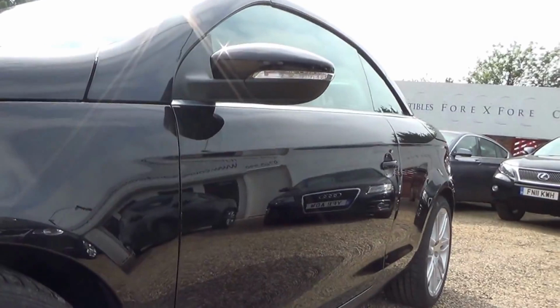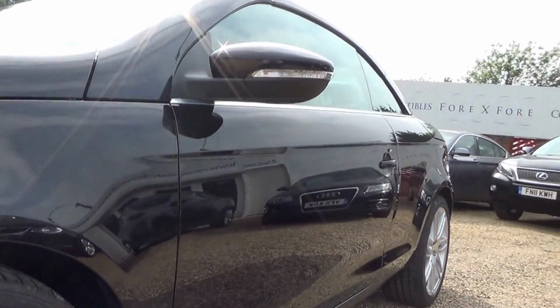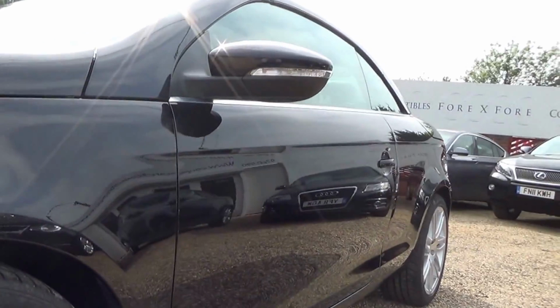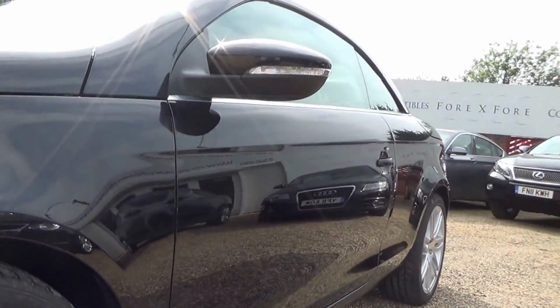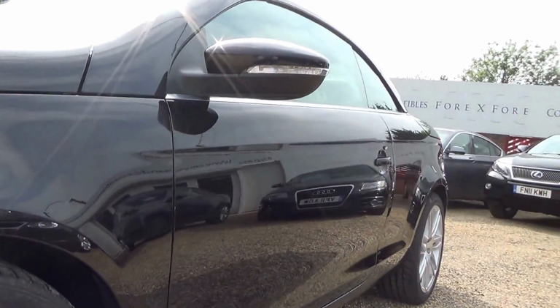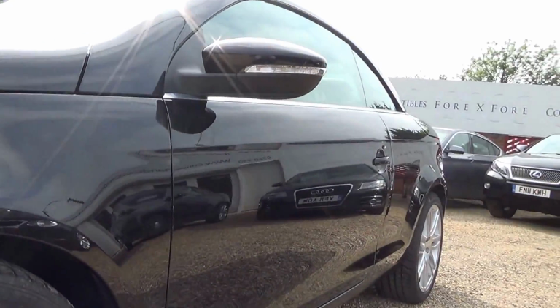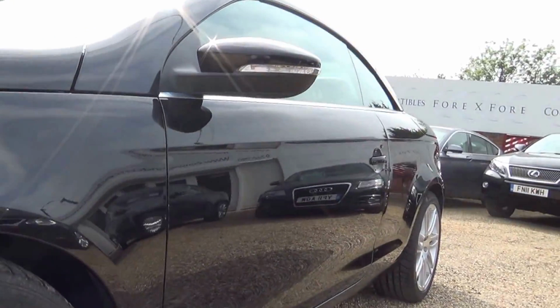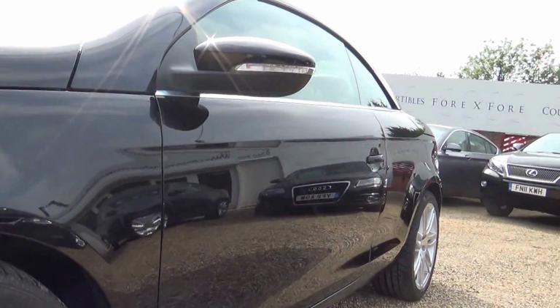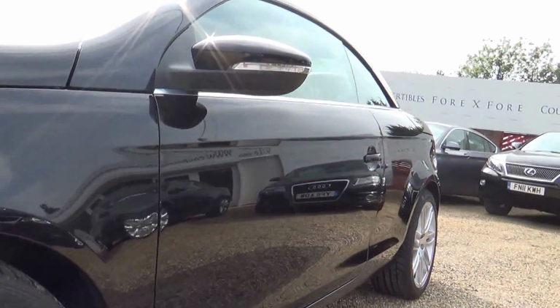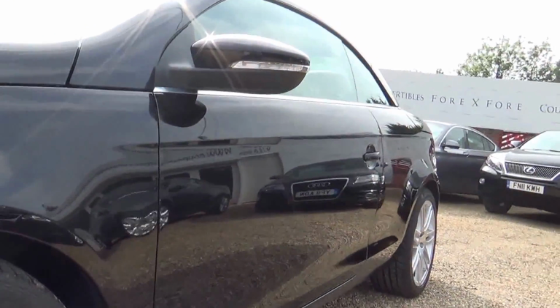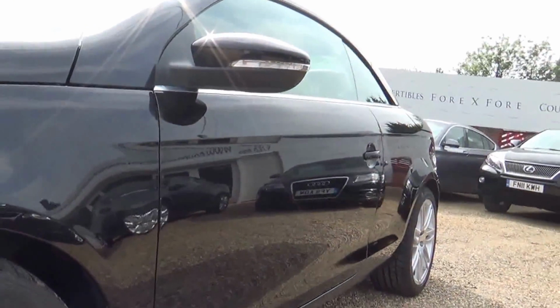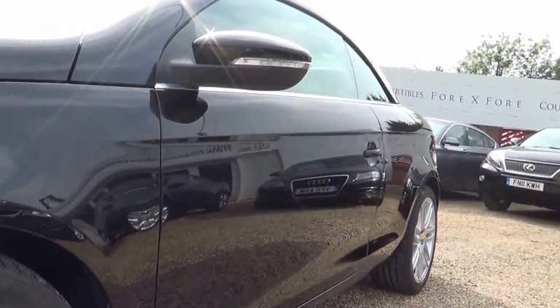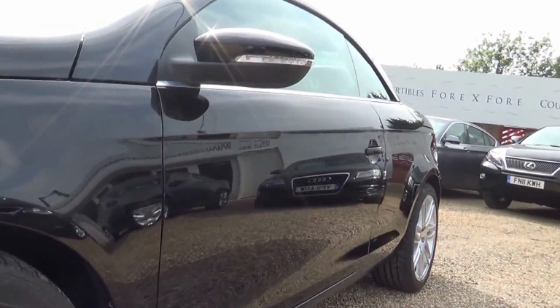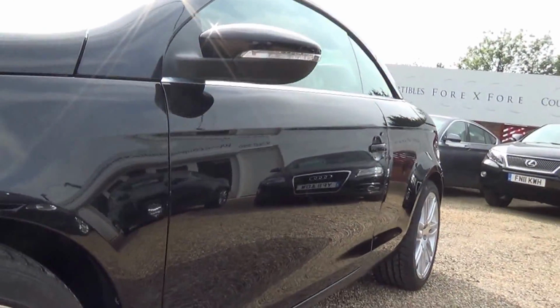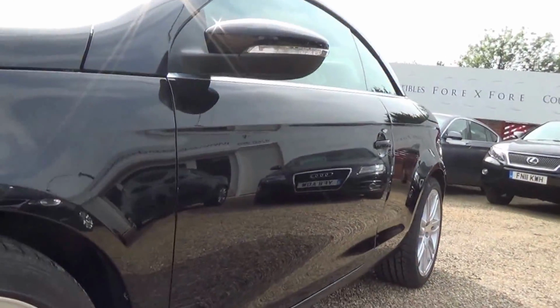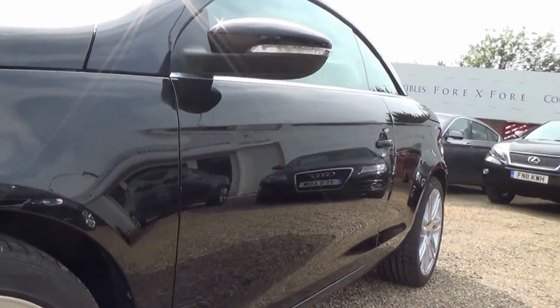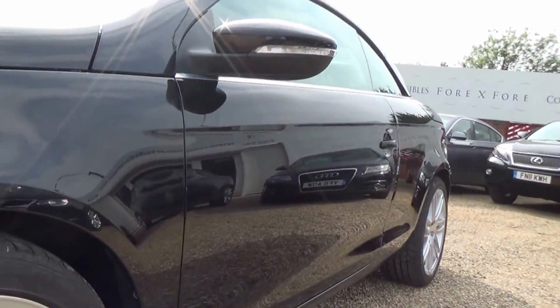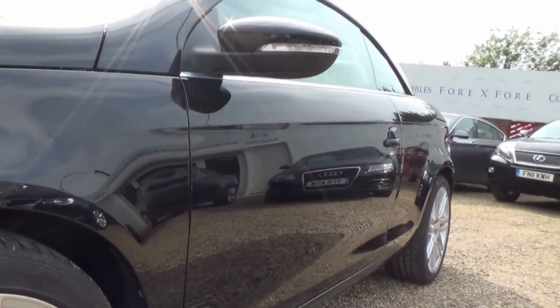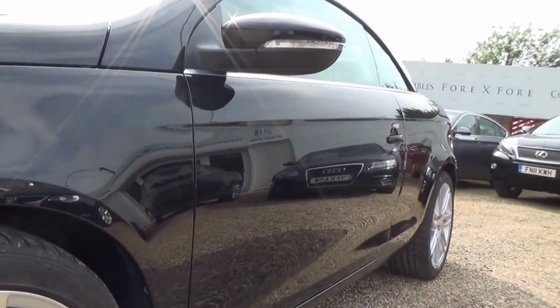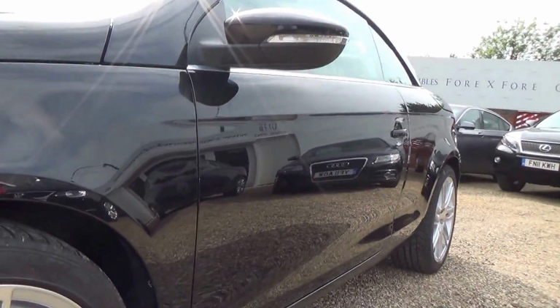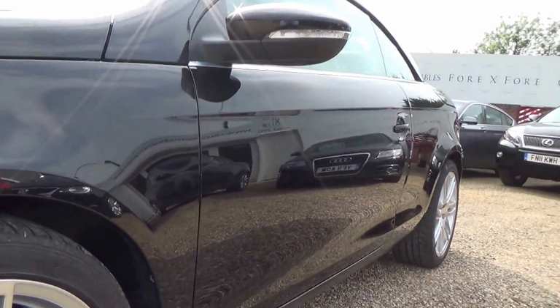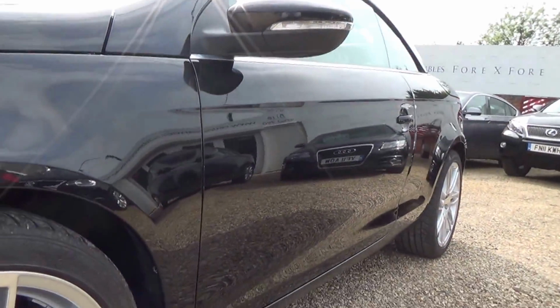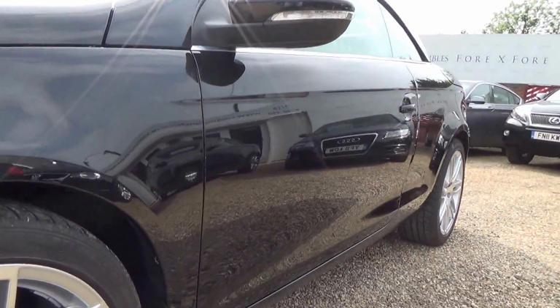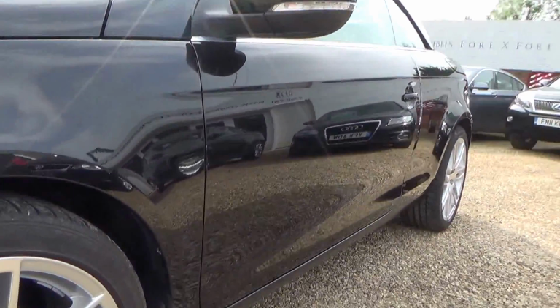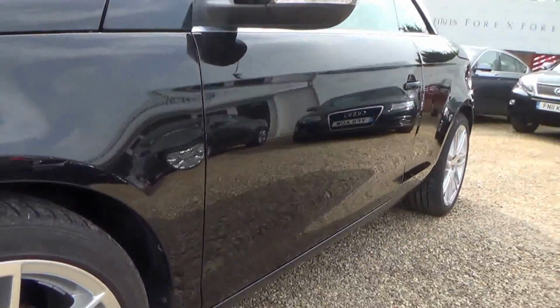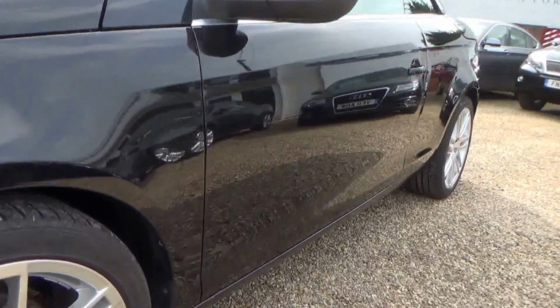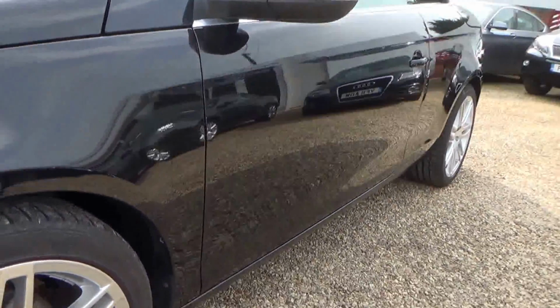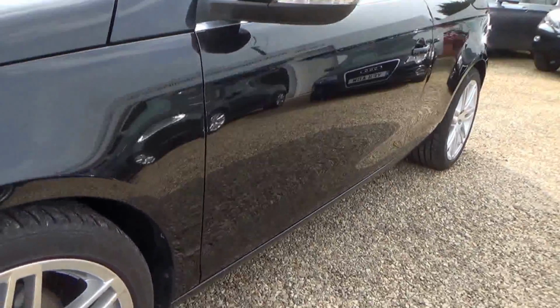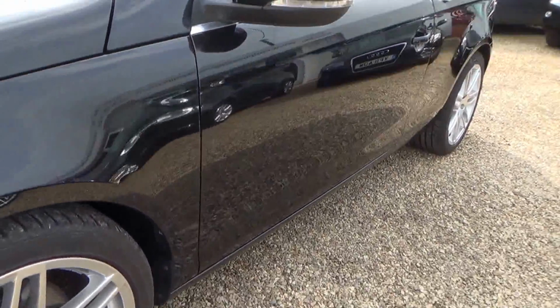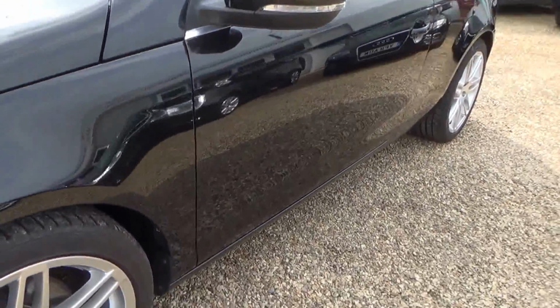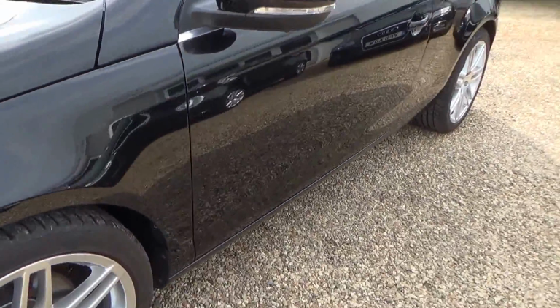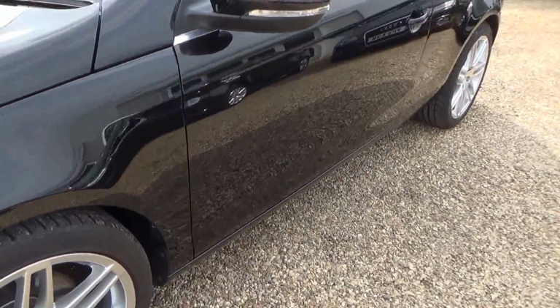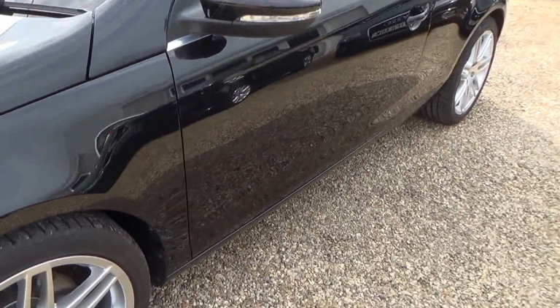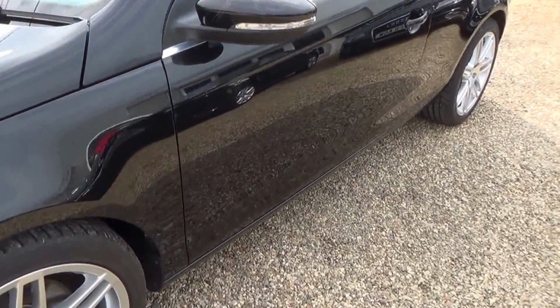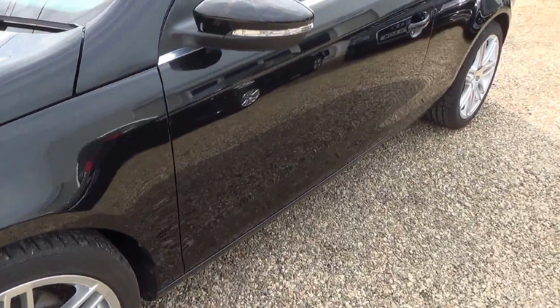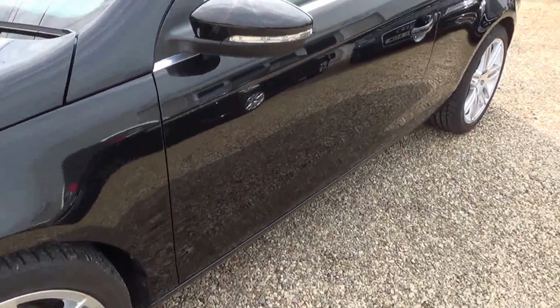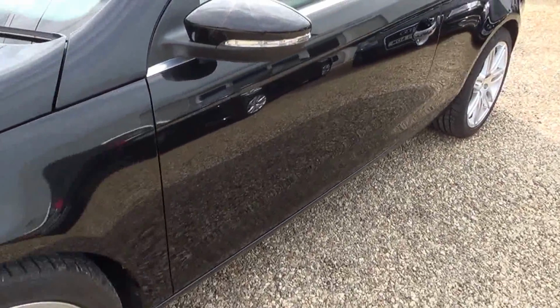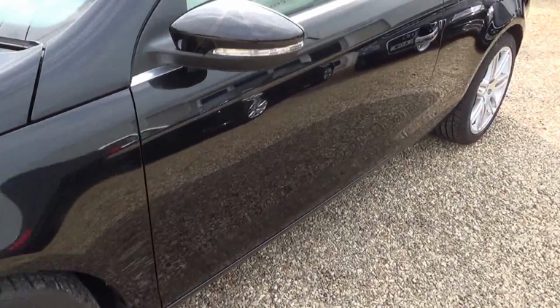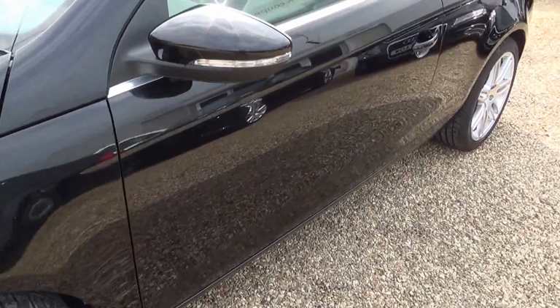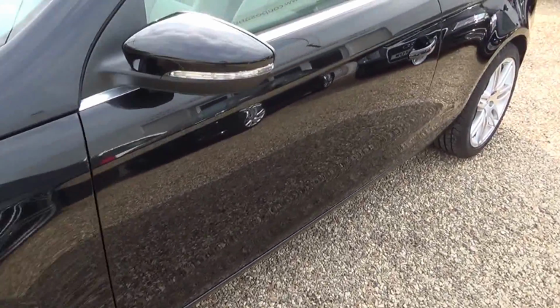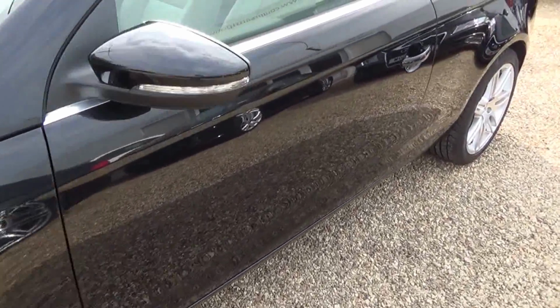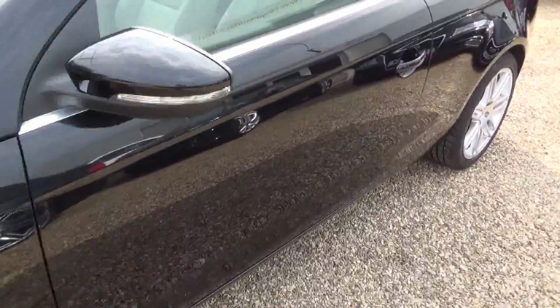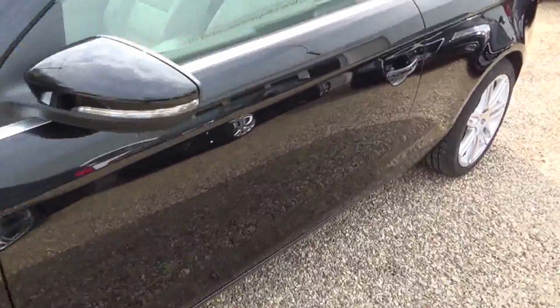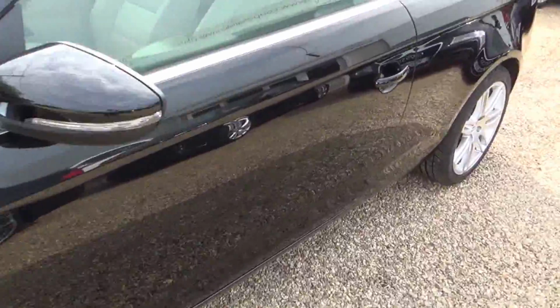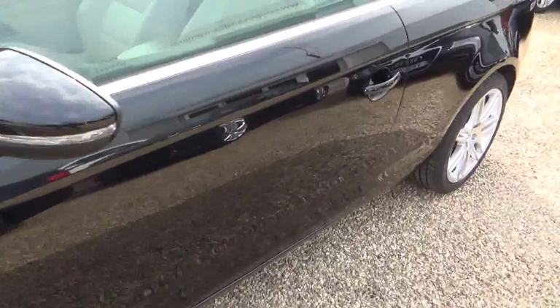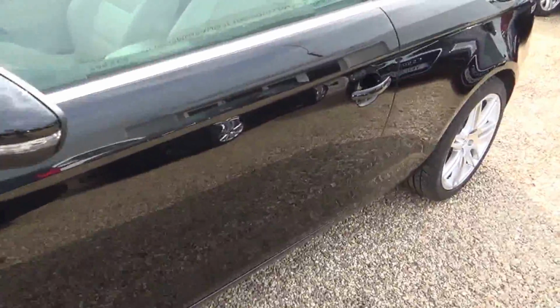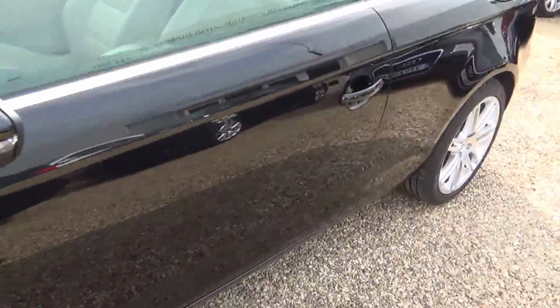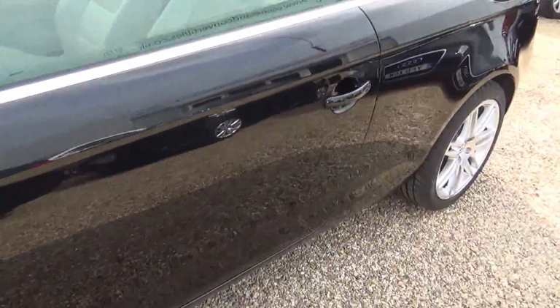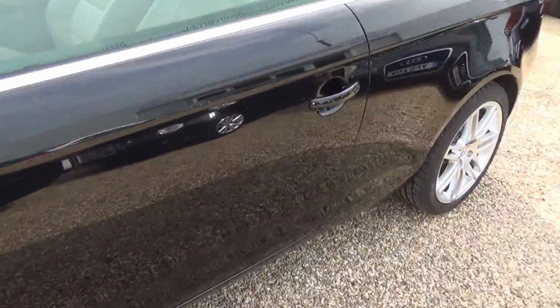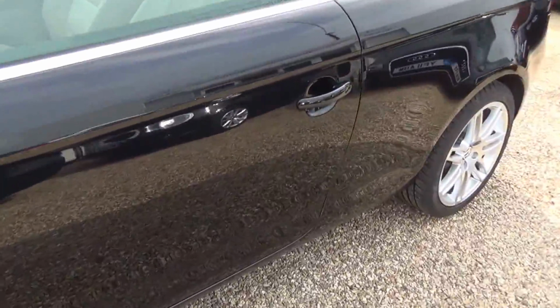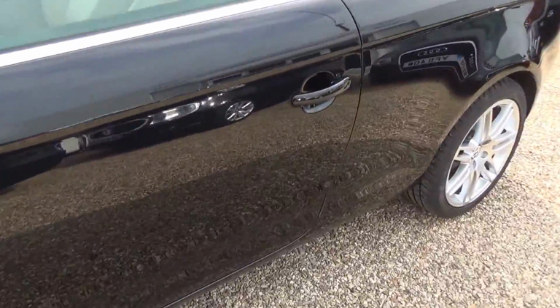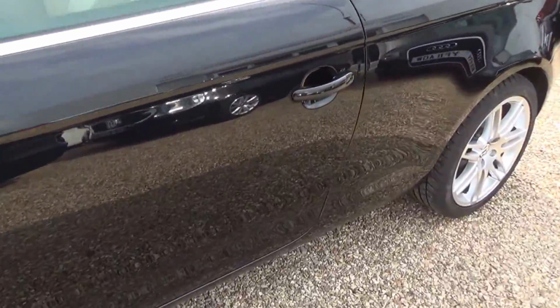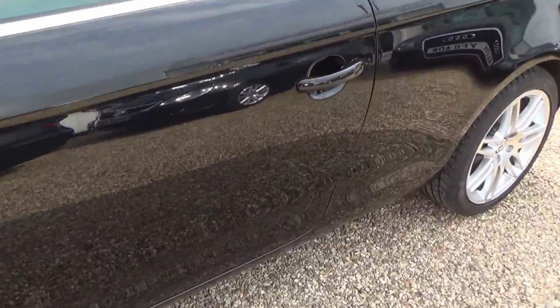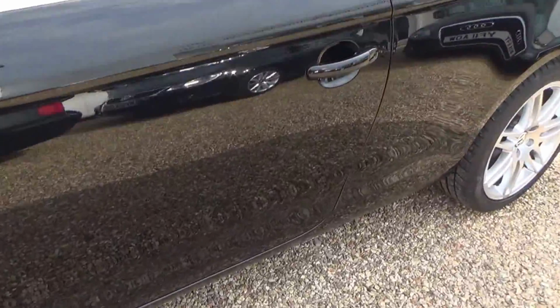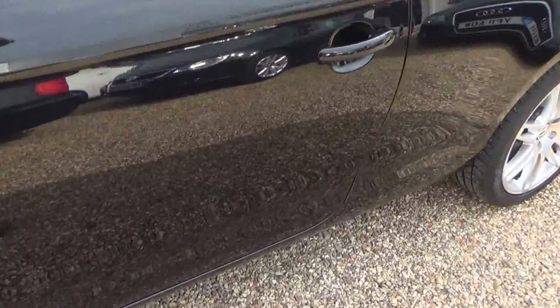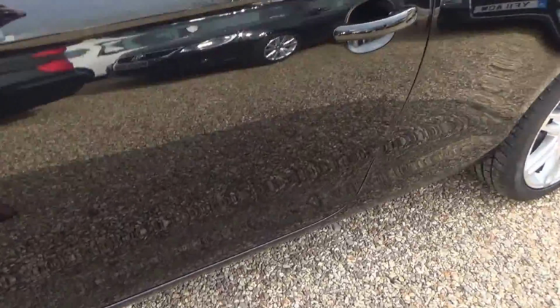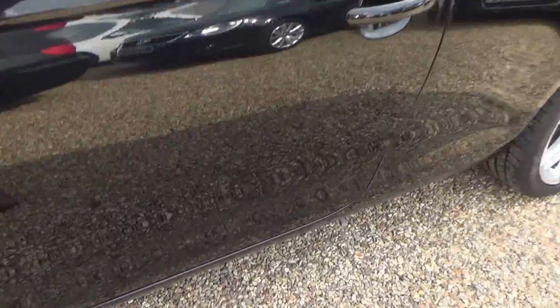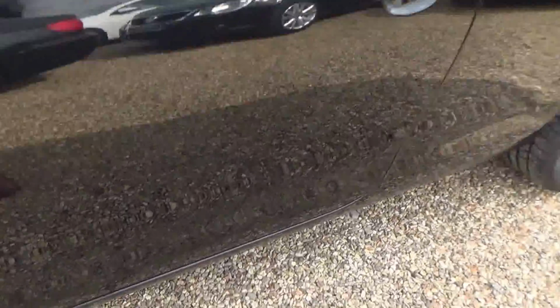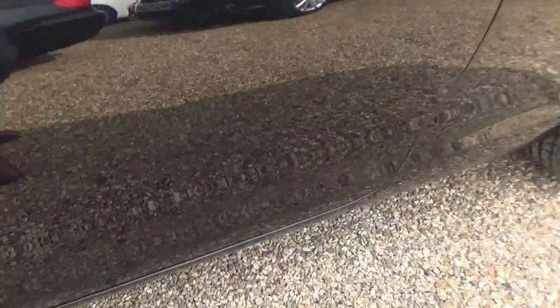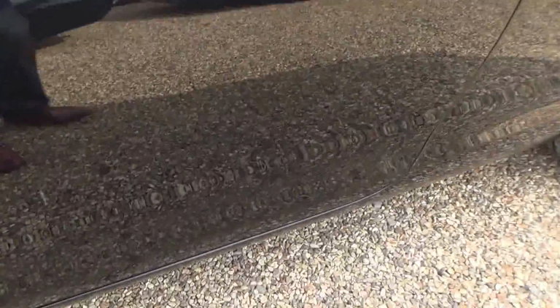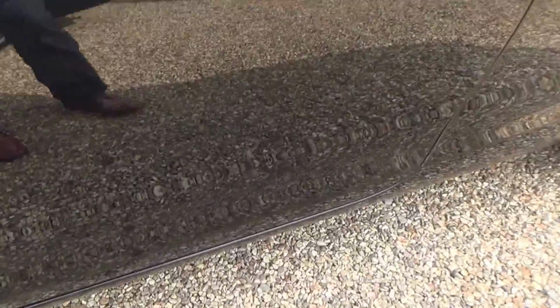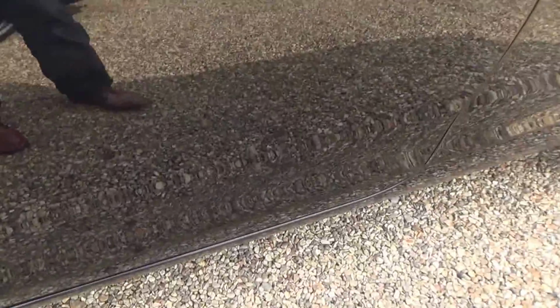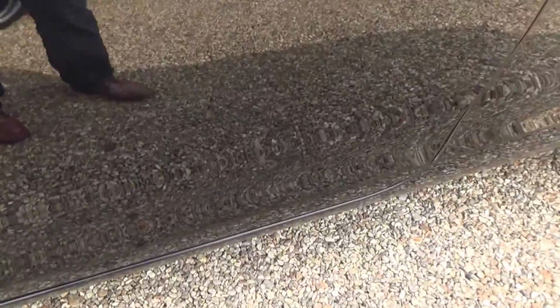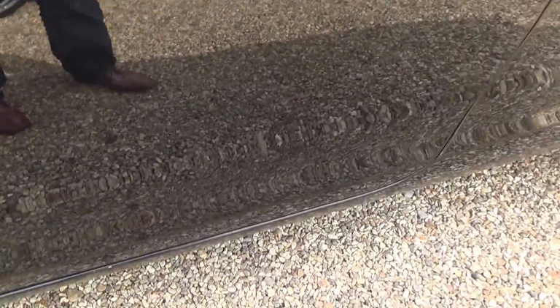So we're just panning down the passenger side there. This is where we're looking for any car park dents or anything, but nothing to report.